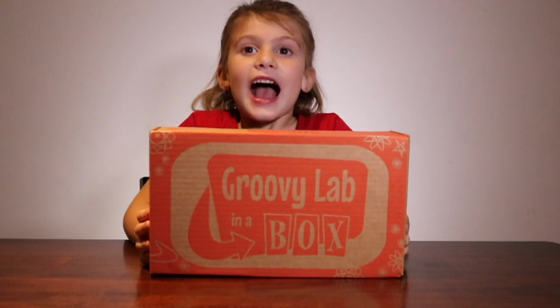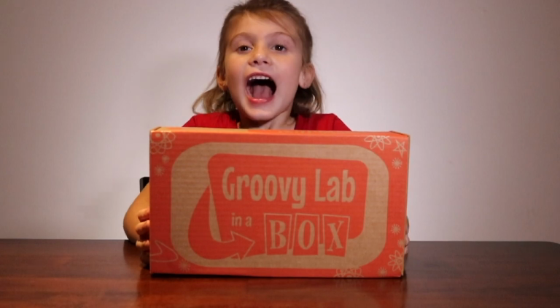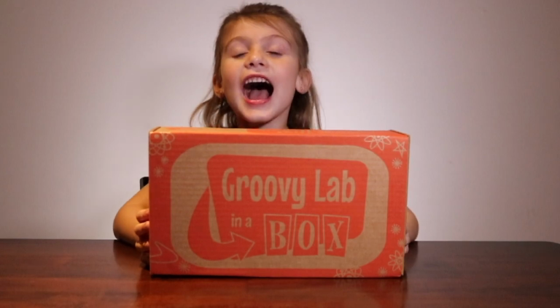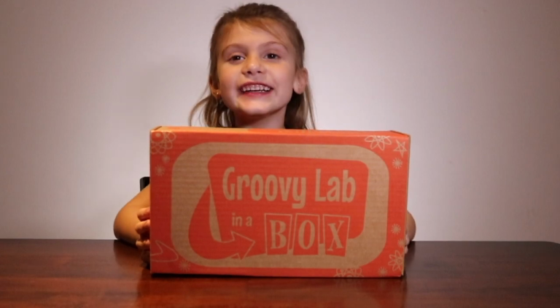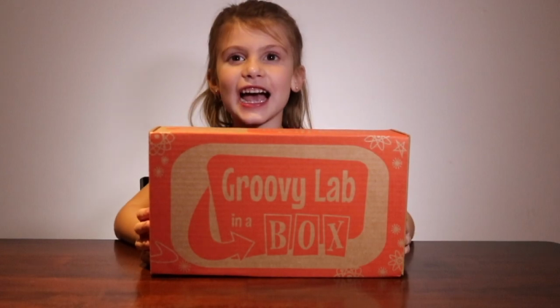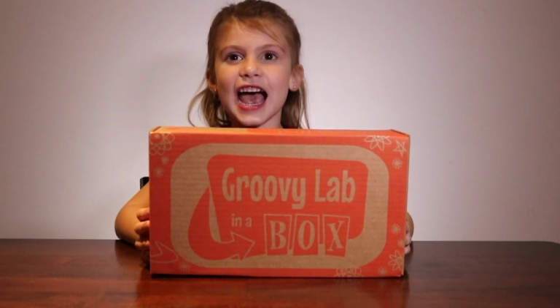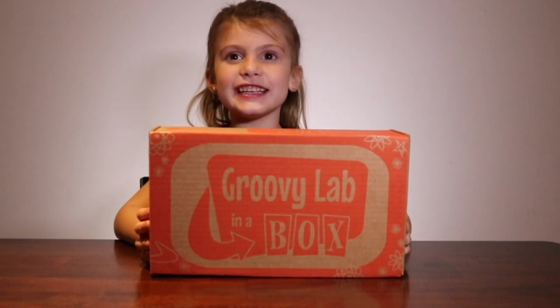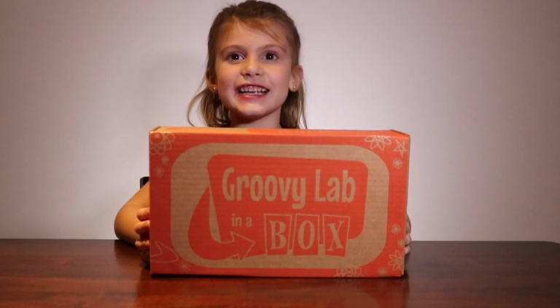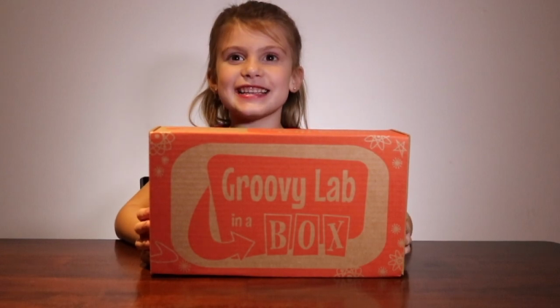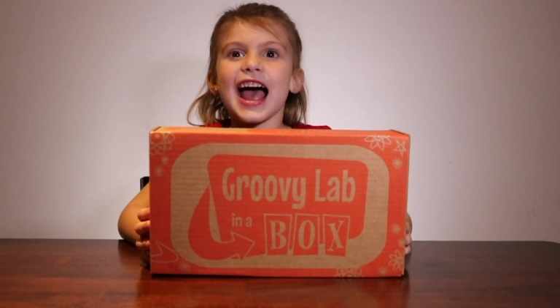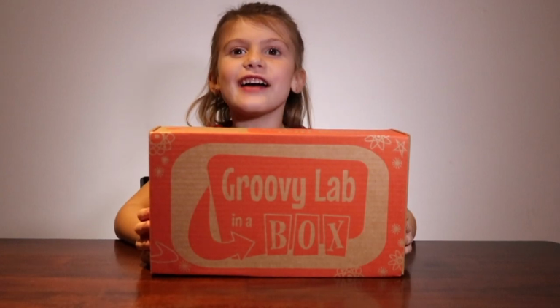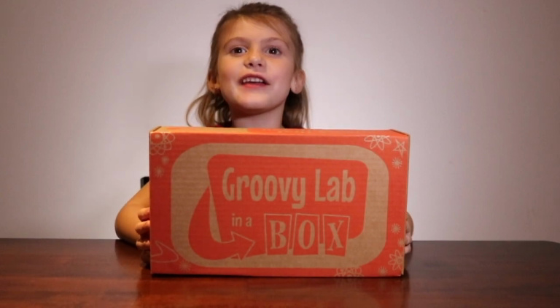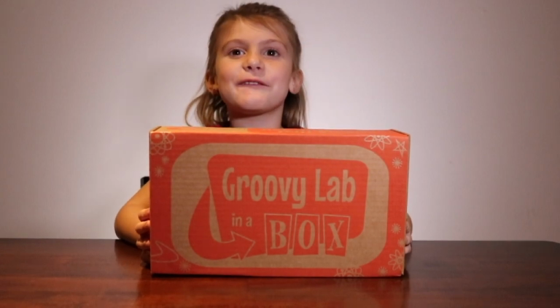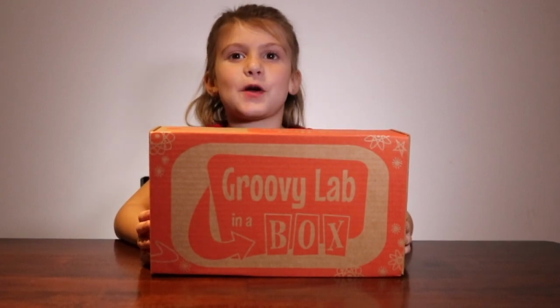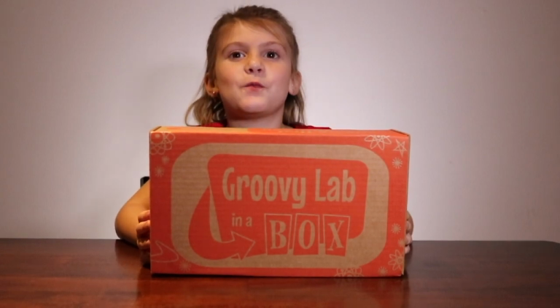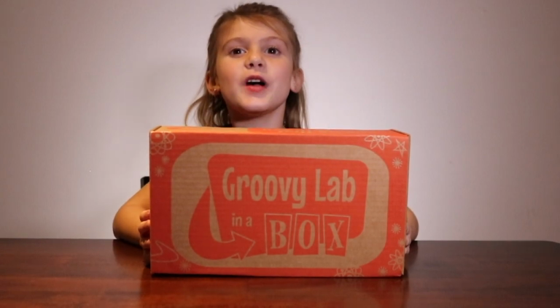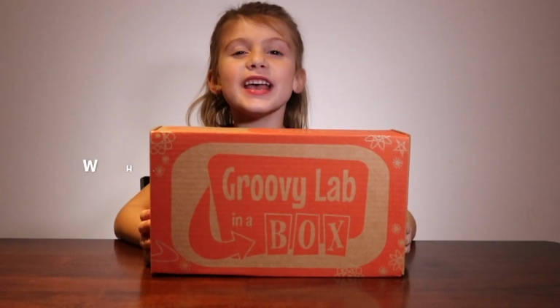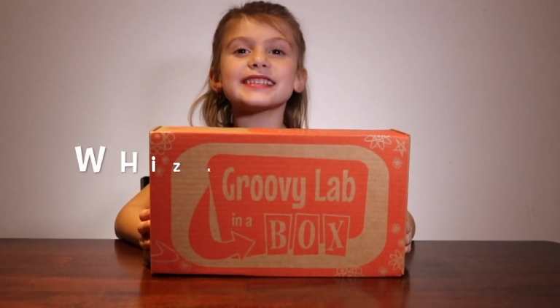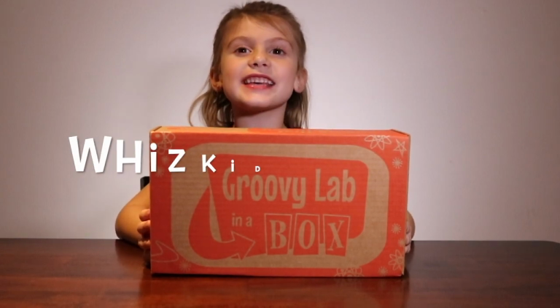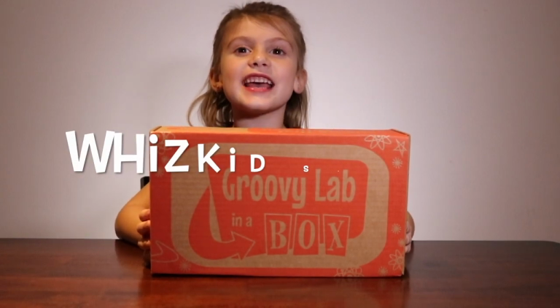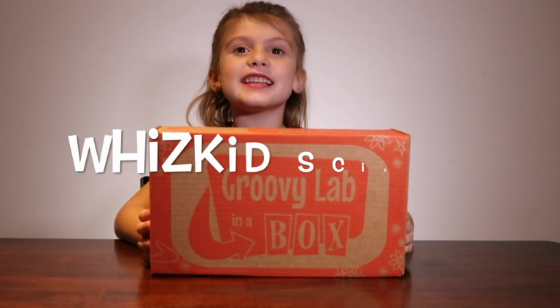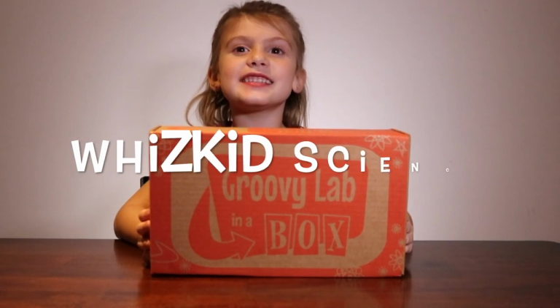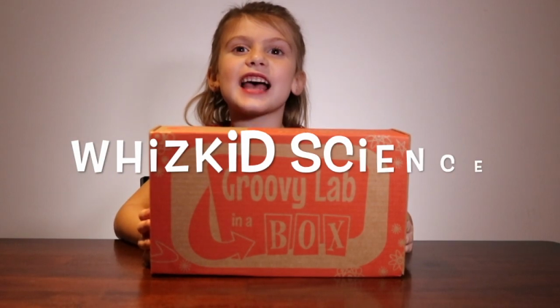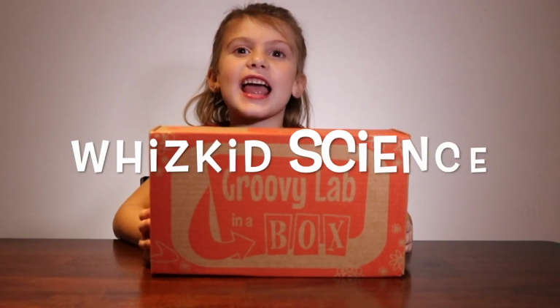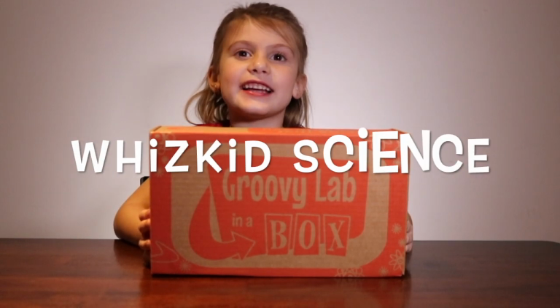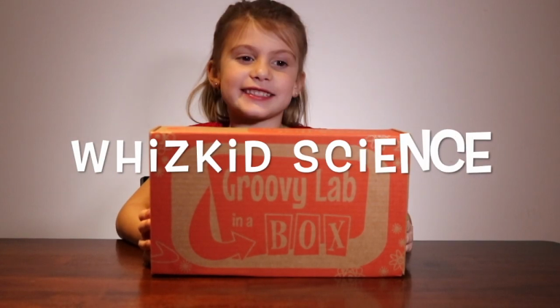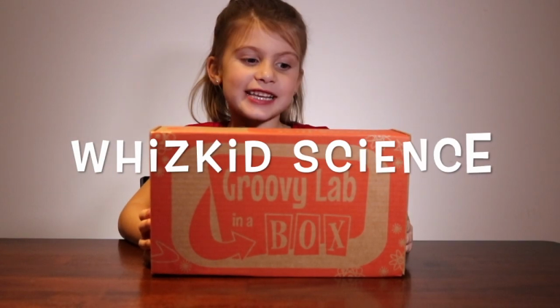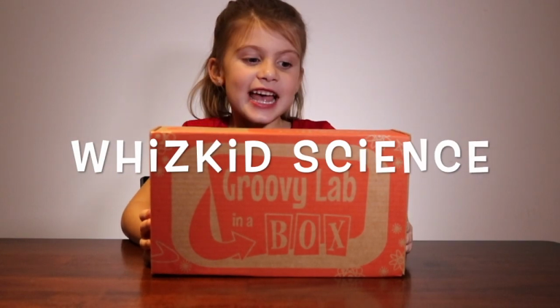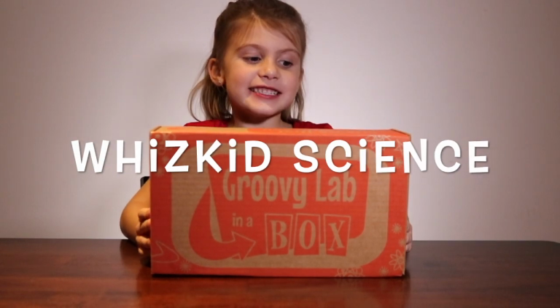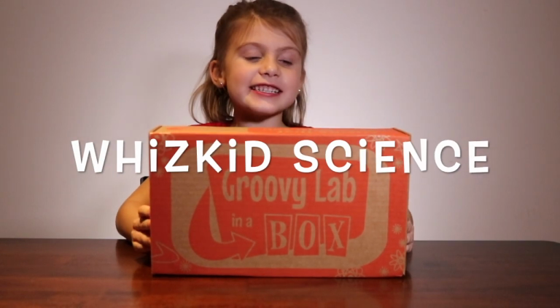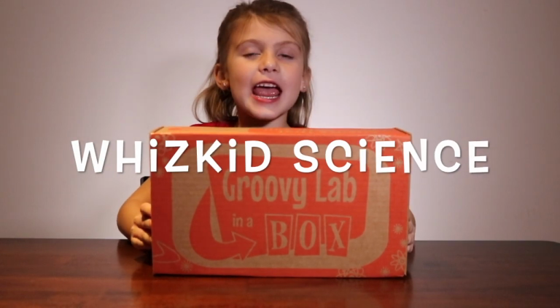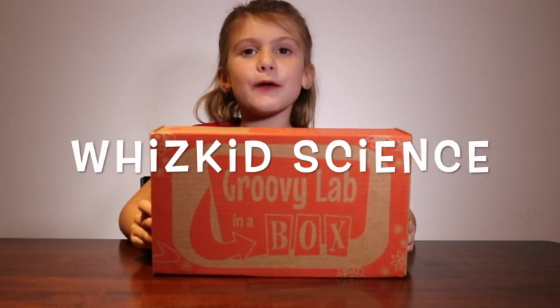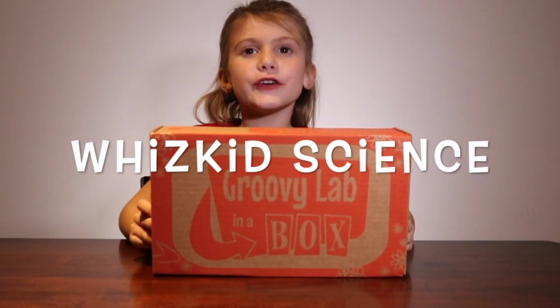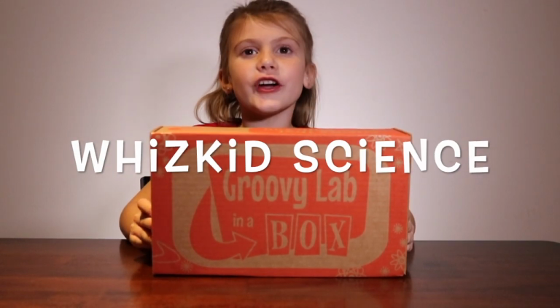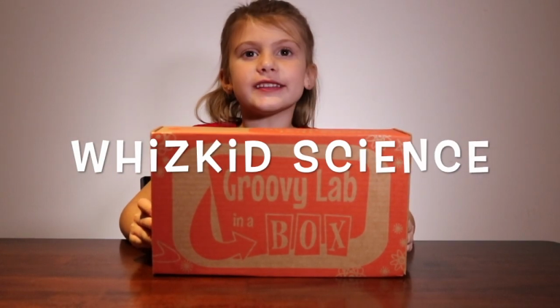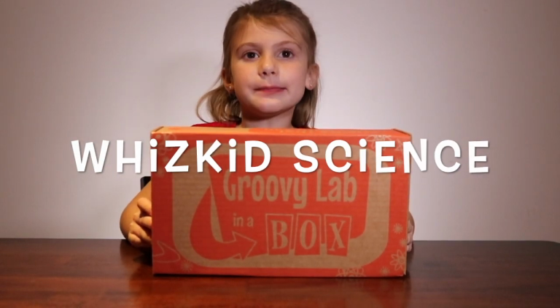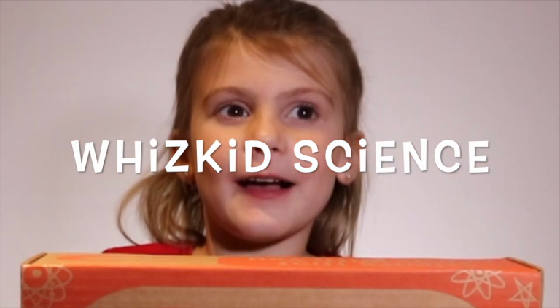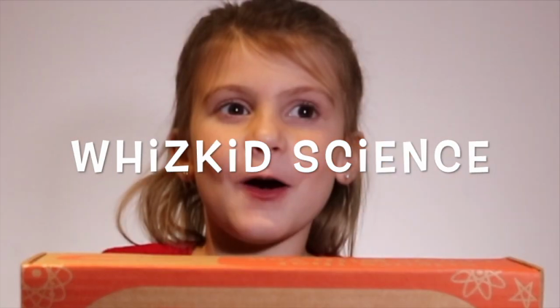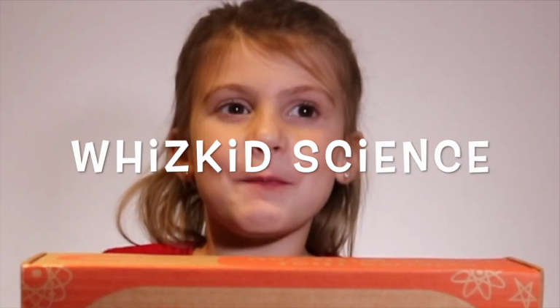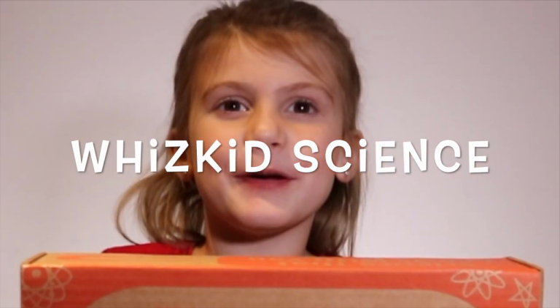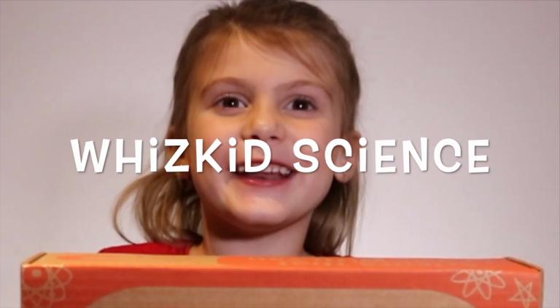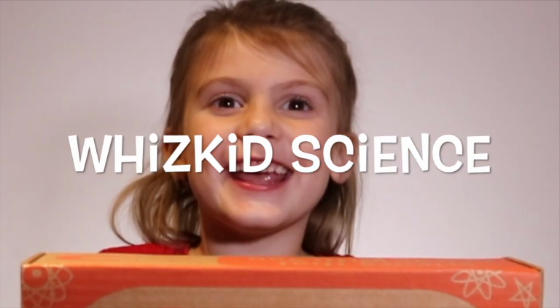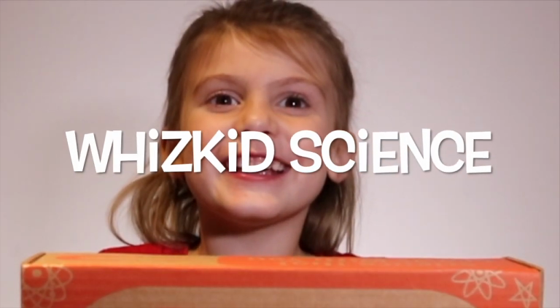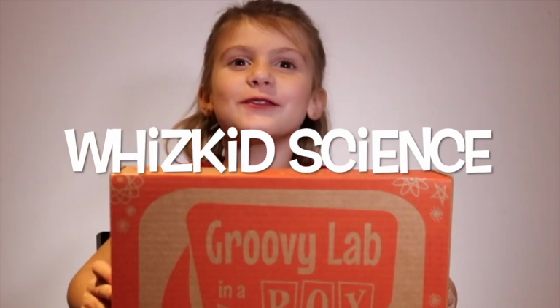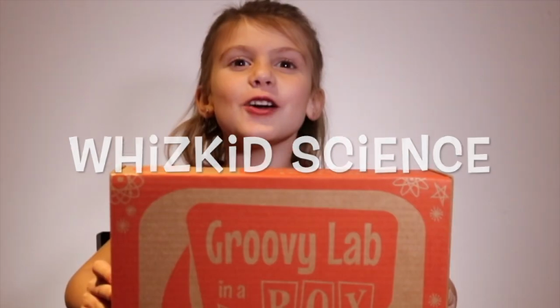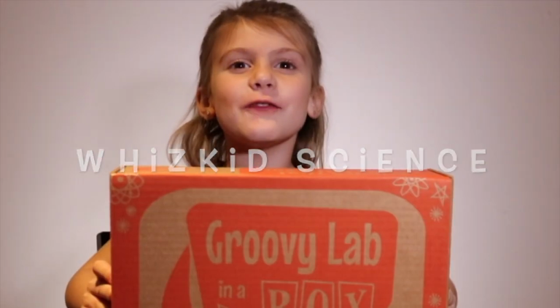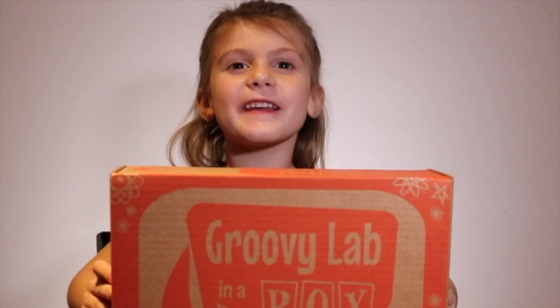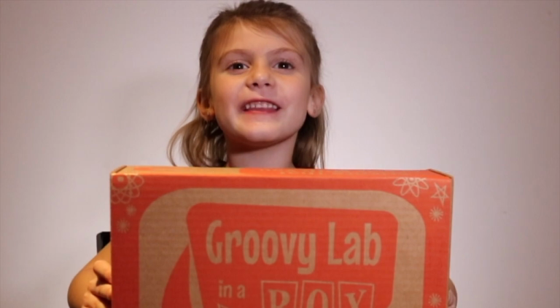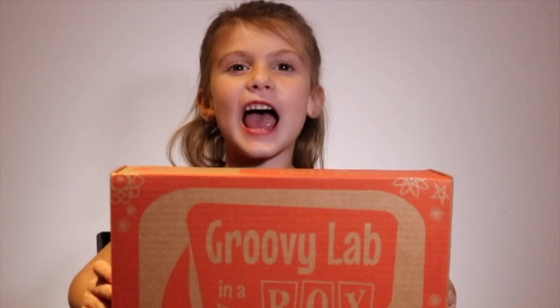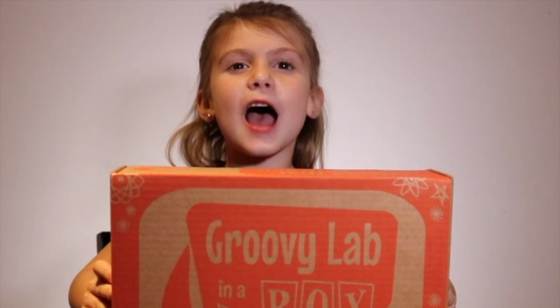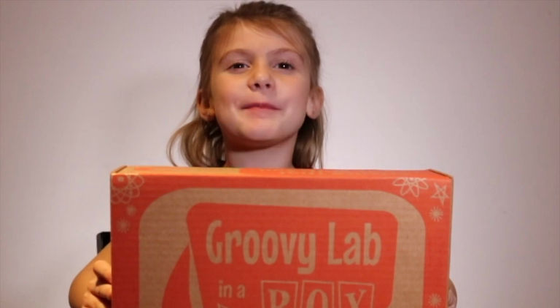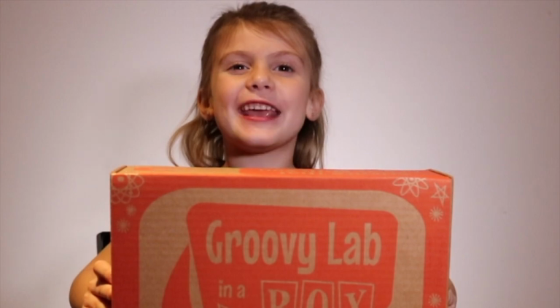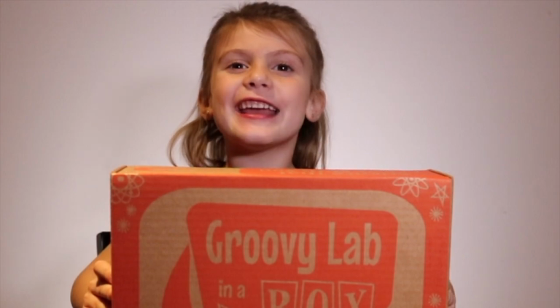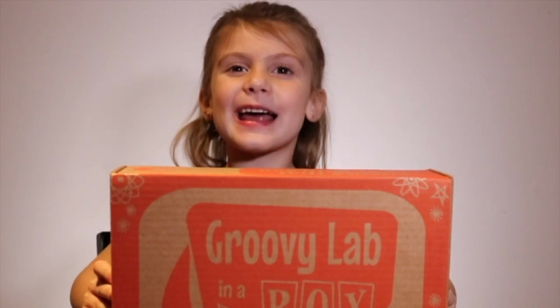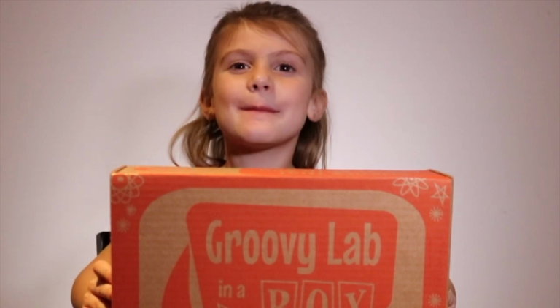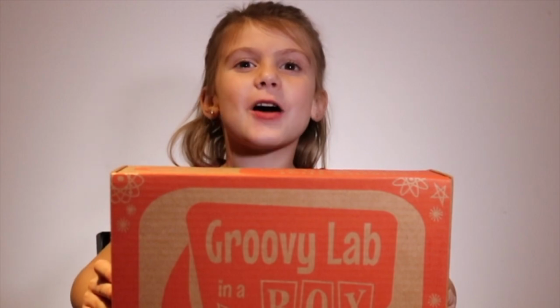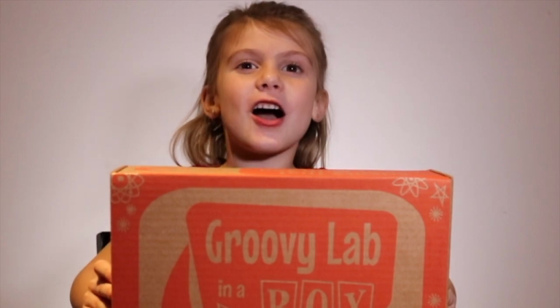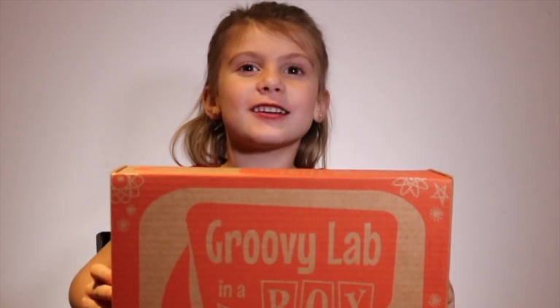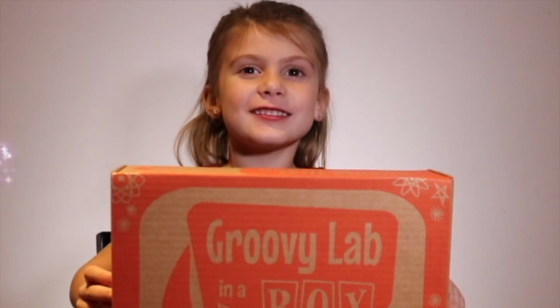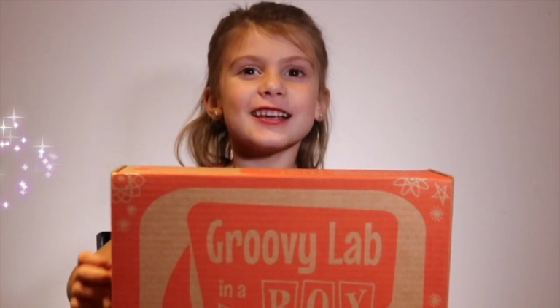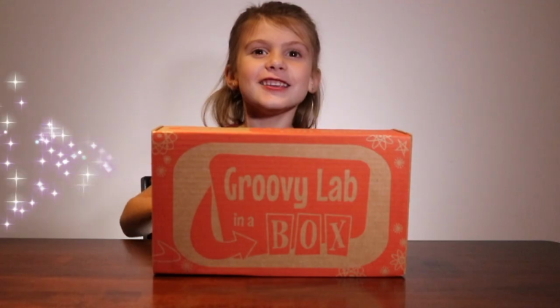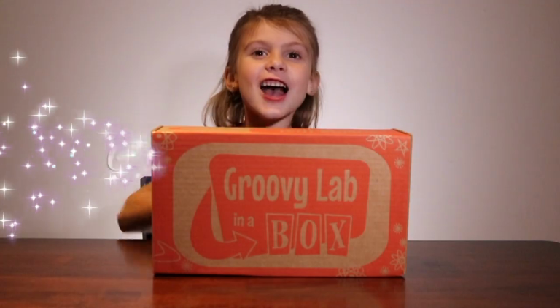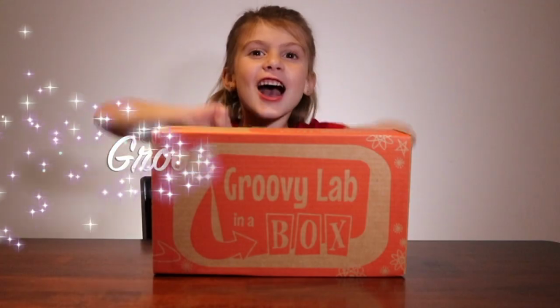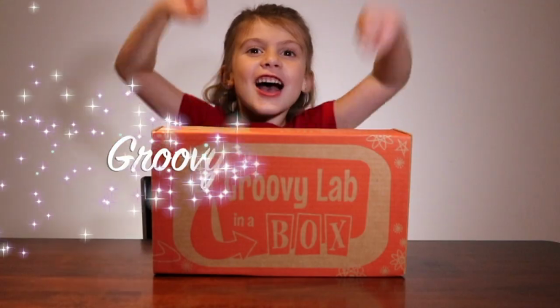Hi guys, it's Hadley from WizKids Science. Today we're going to be opening Groovy Lab in a Box. Yahoo!